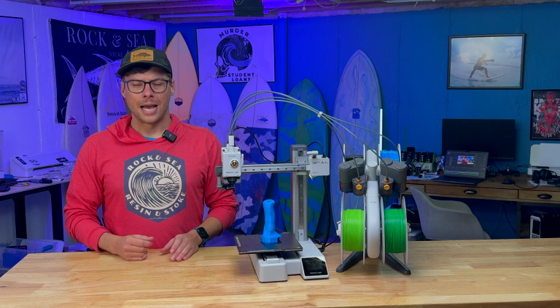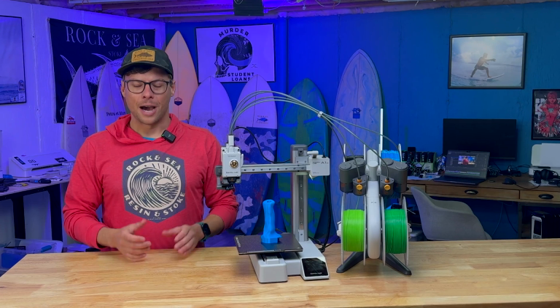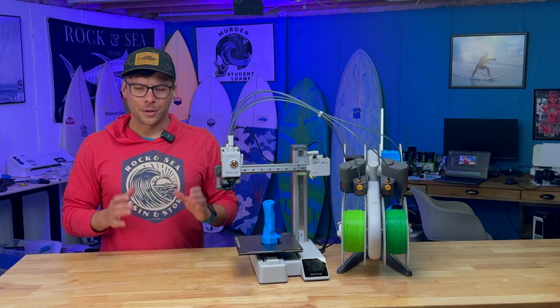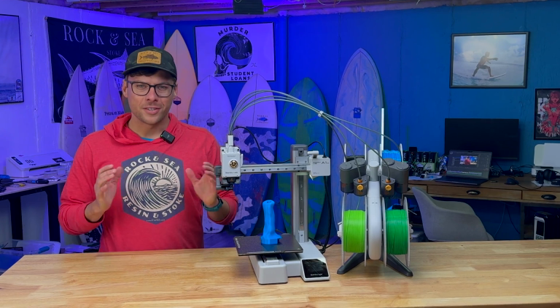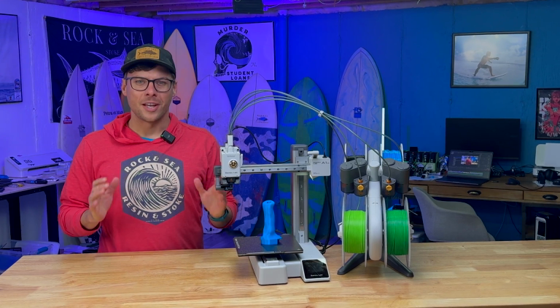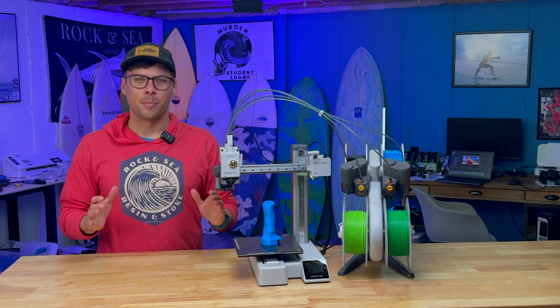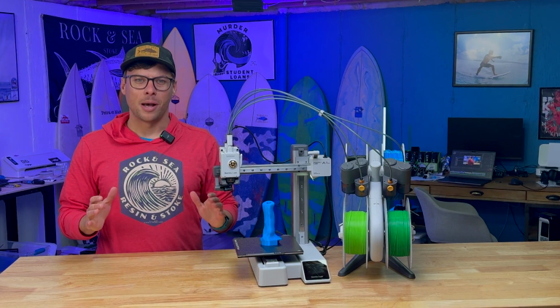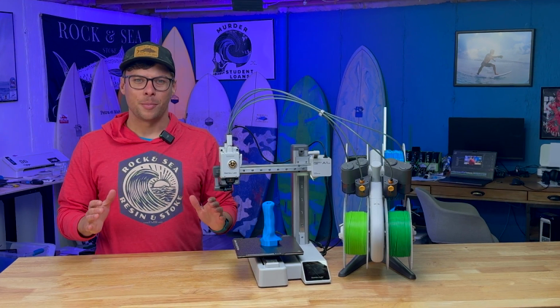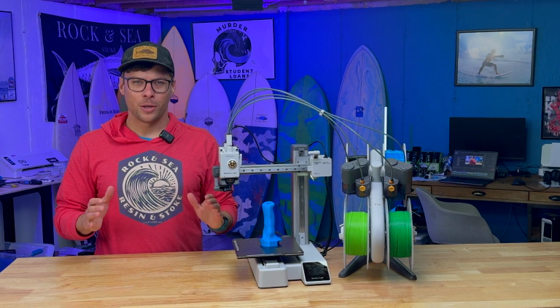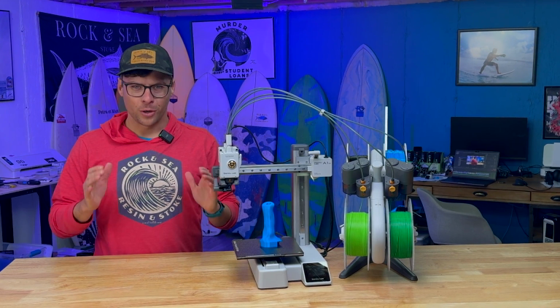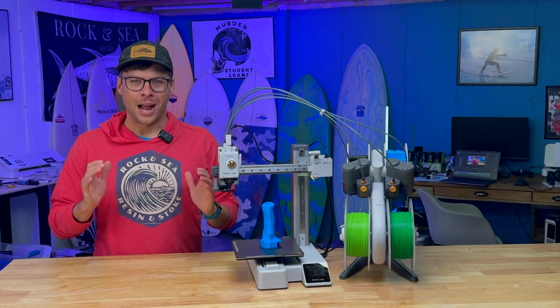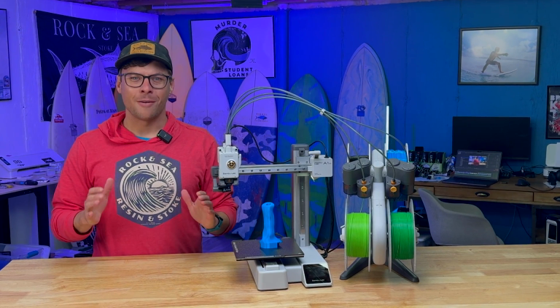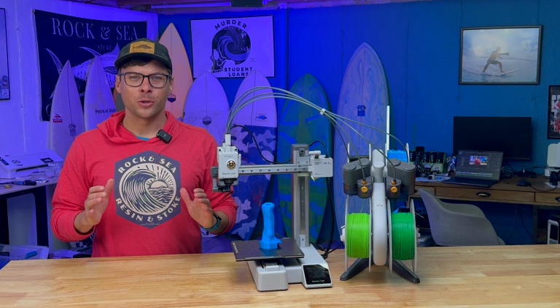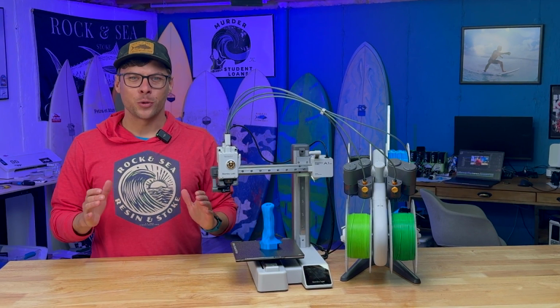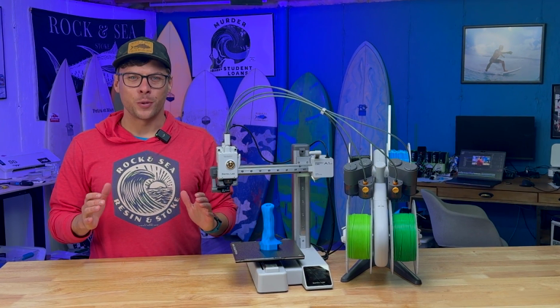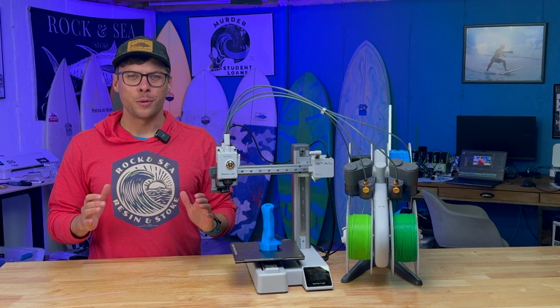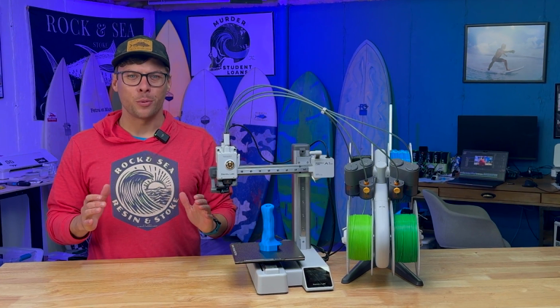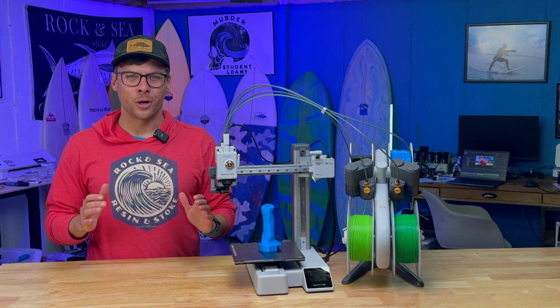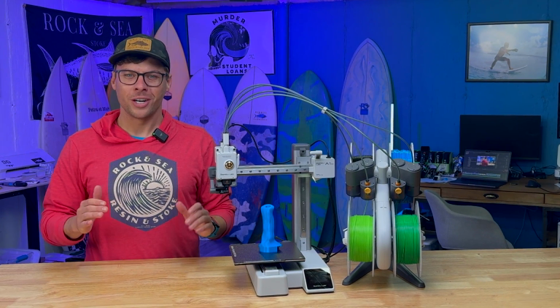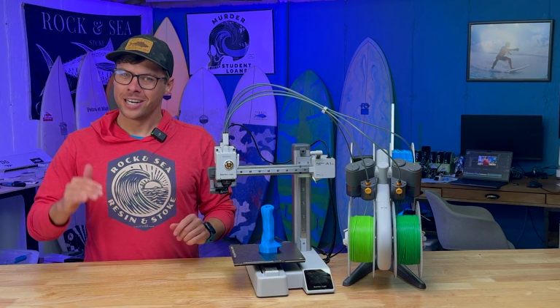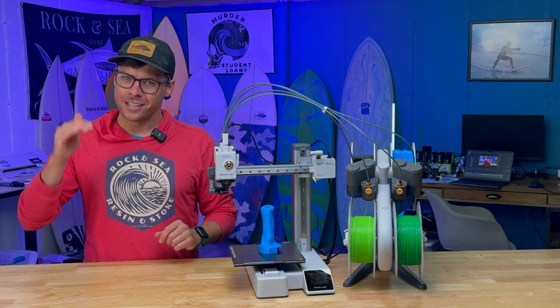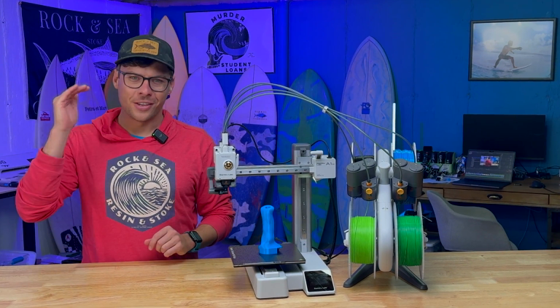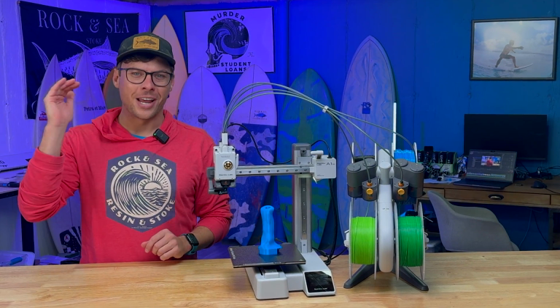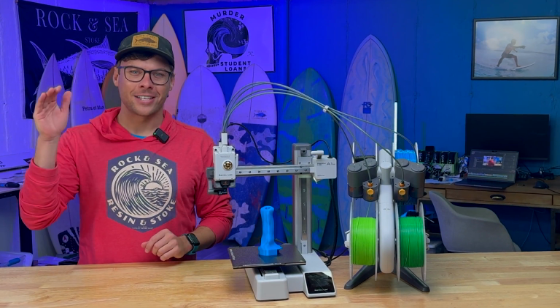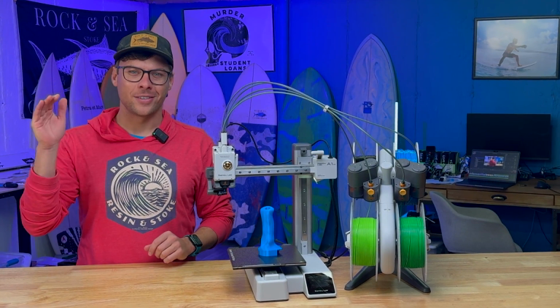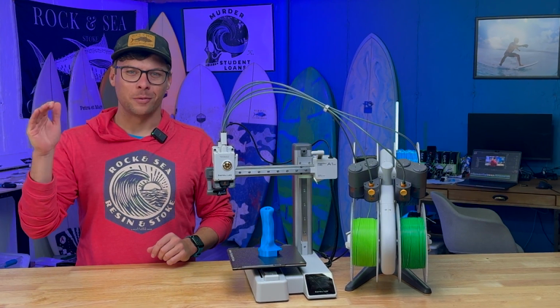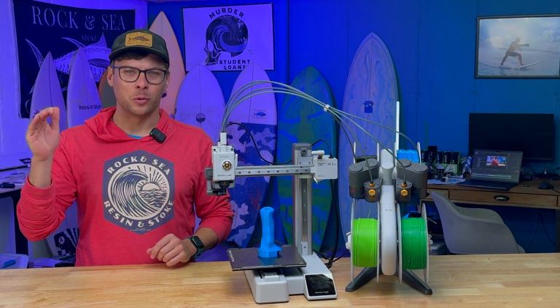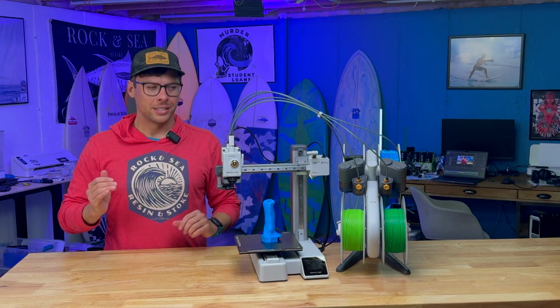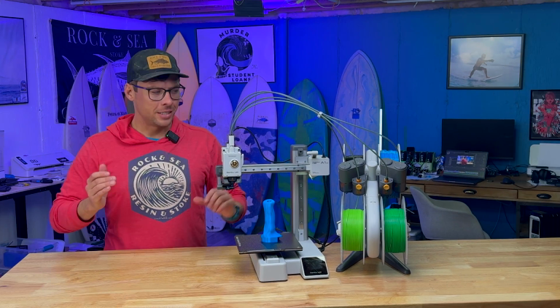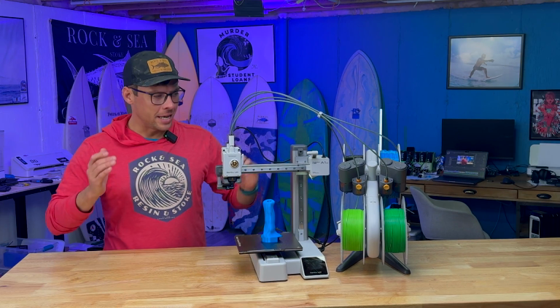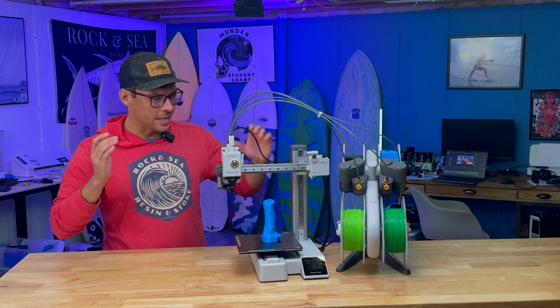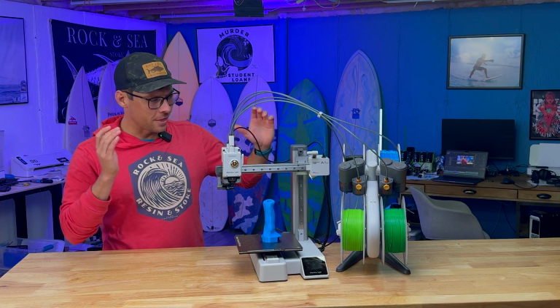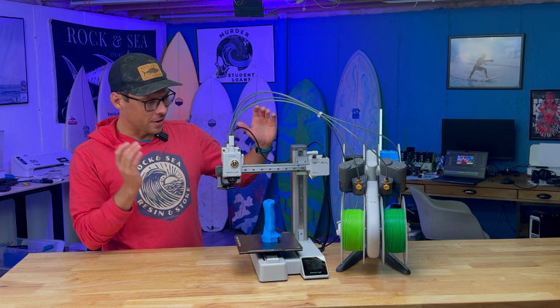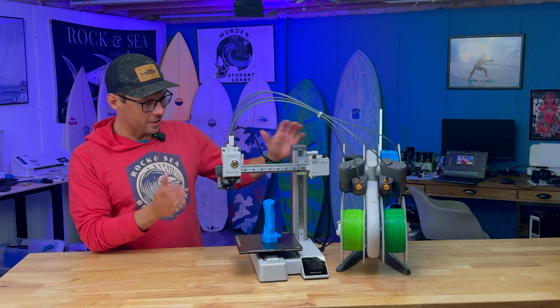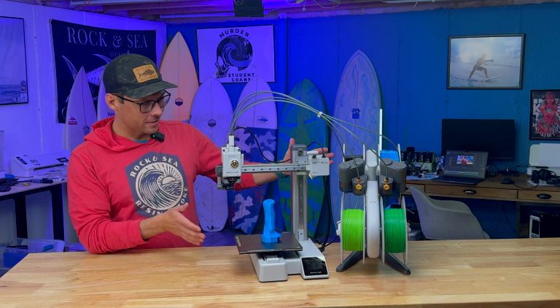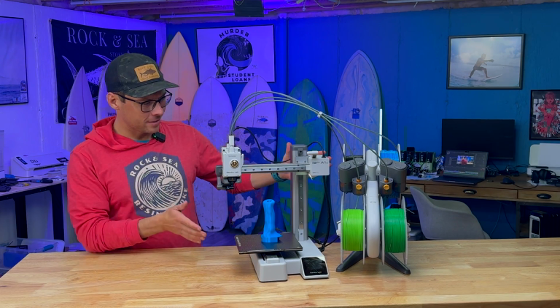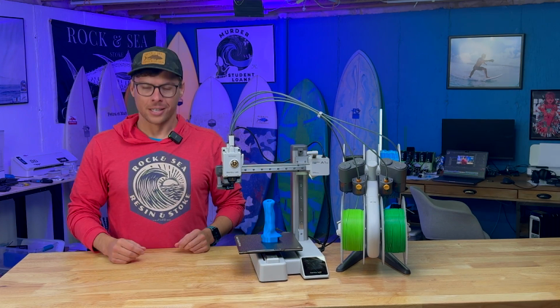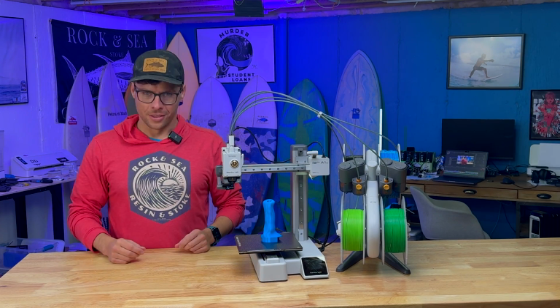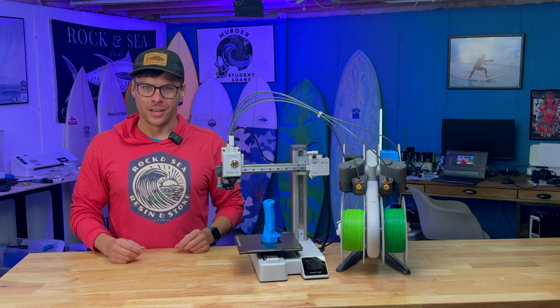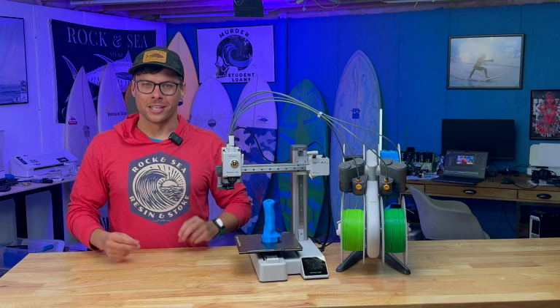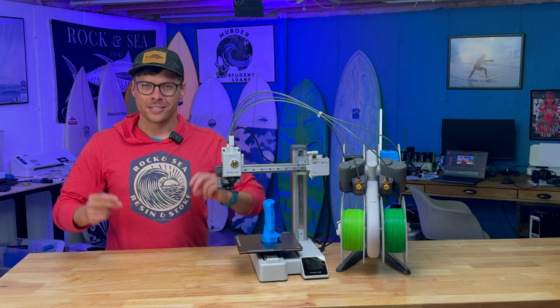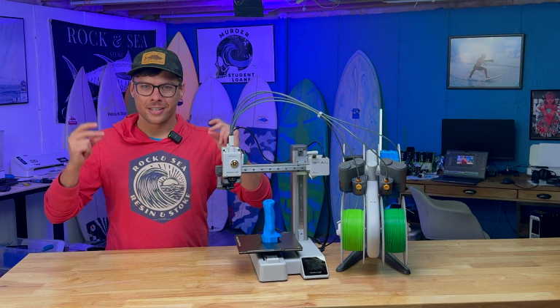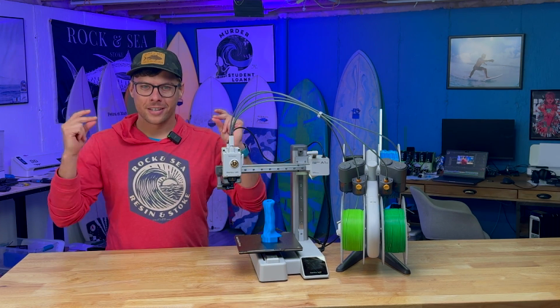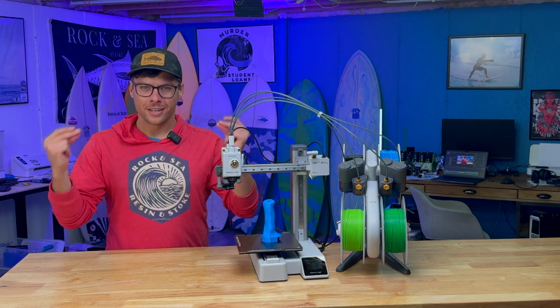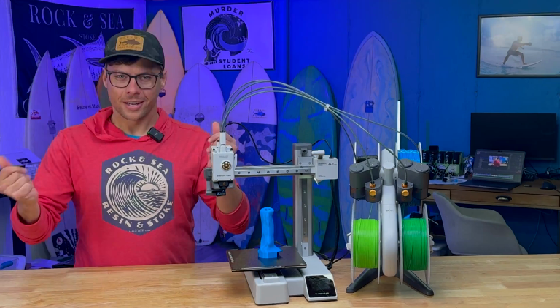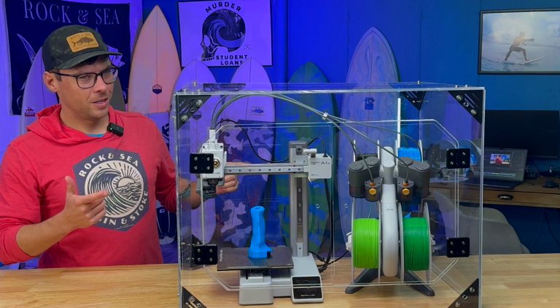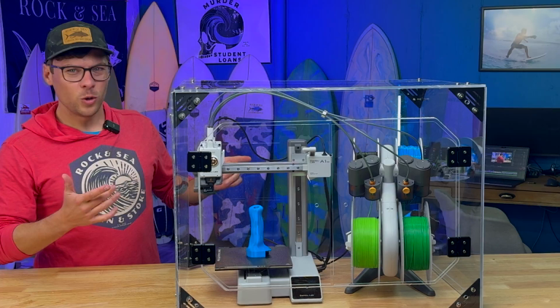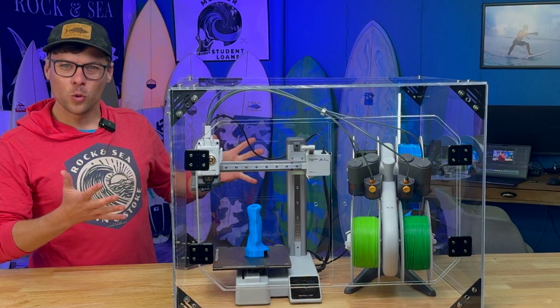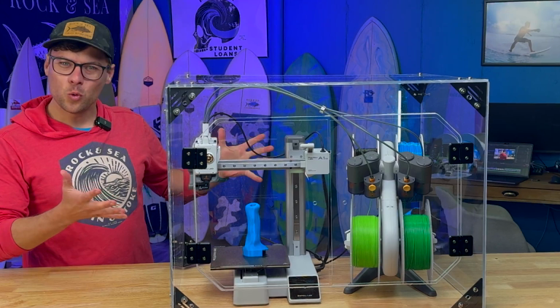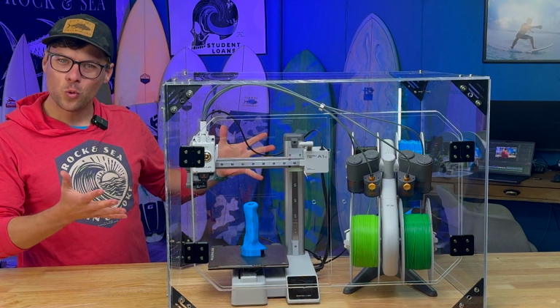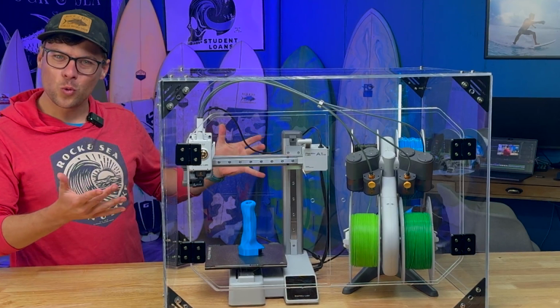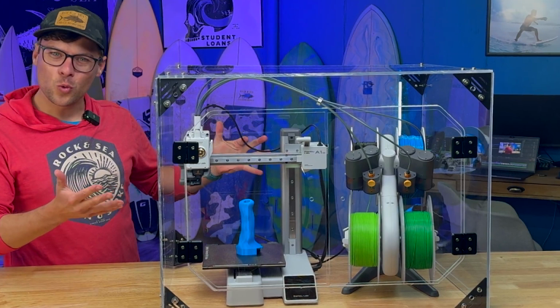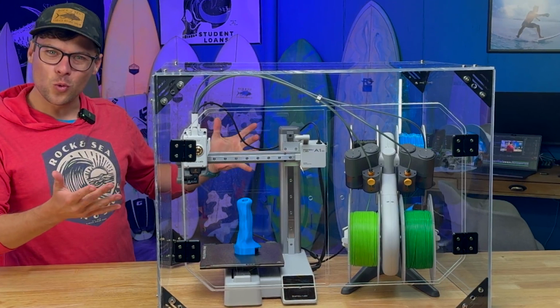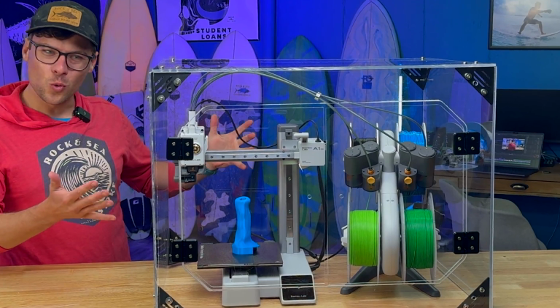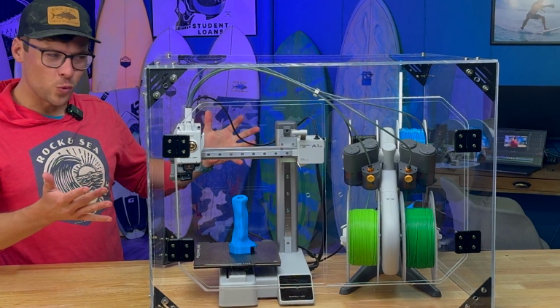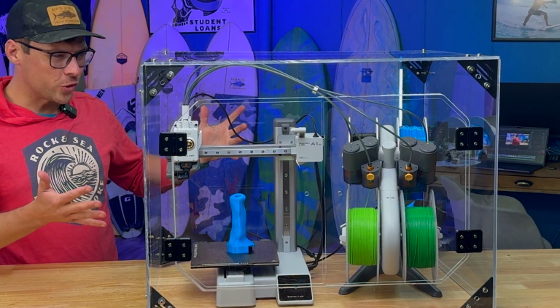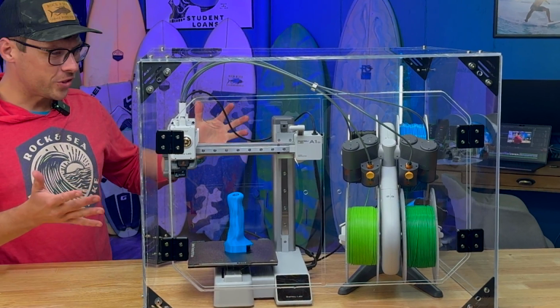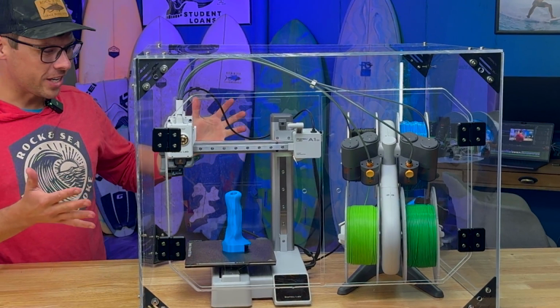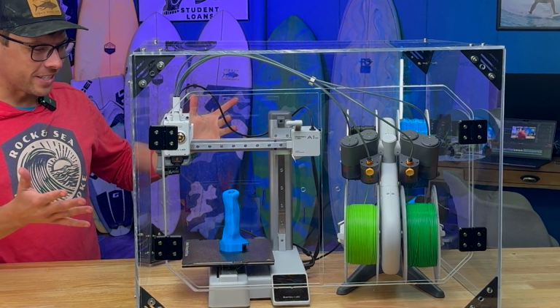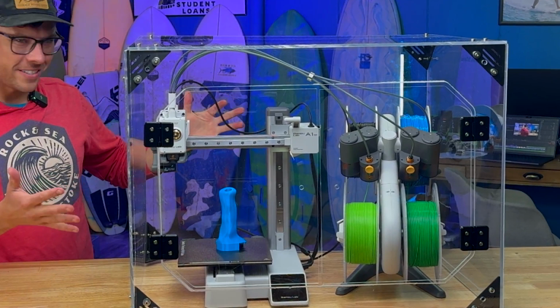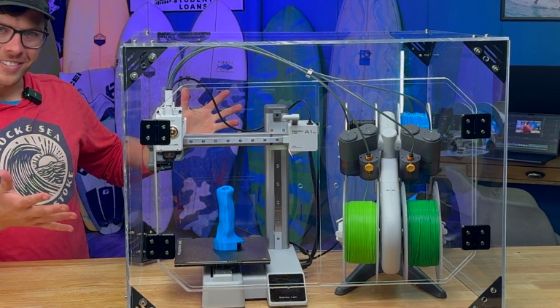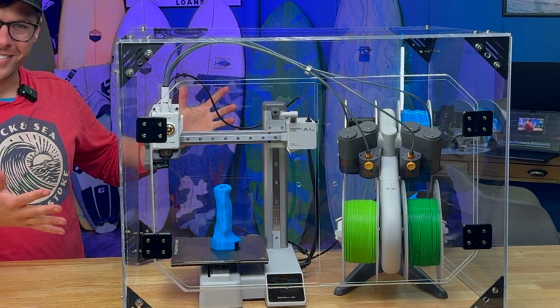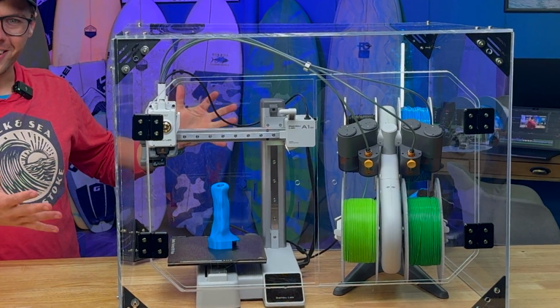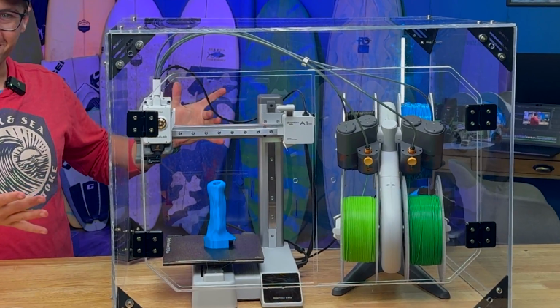How to step up your average 3D printer to the next level. Taking this to this. This thing is sick.